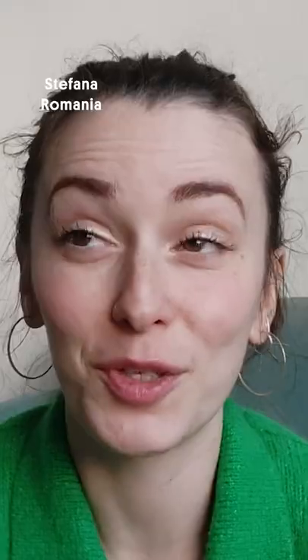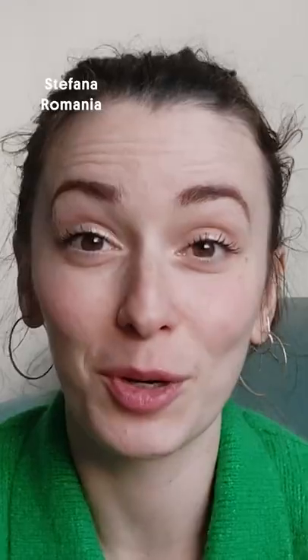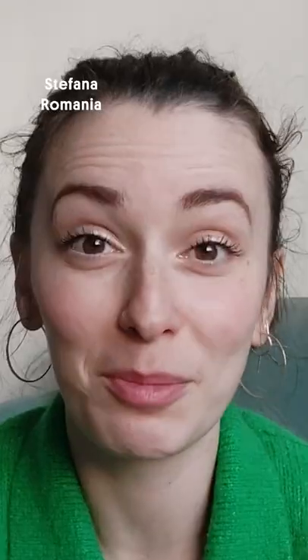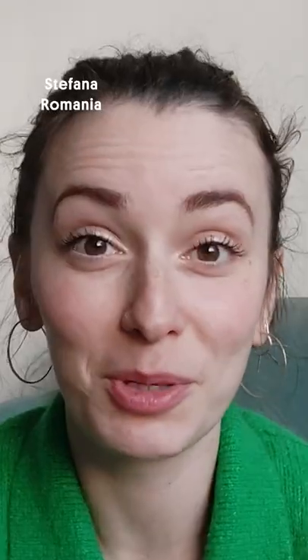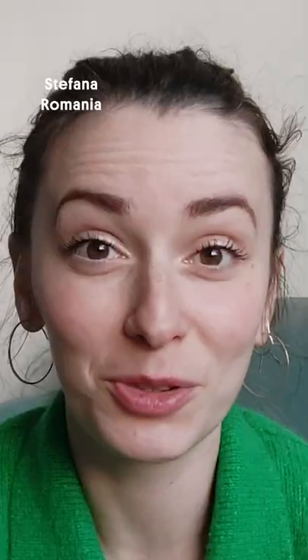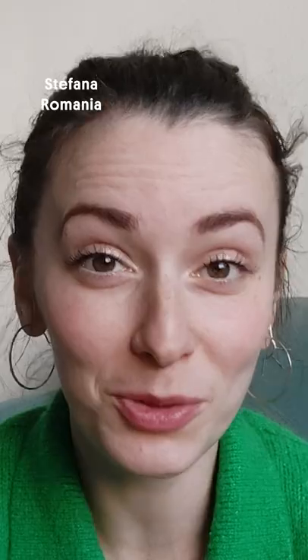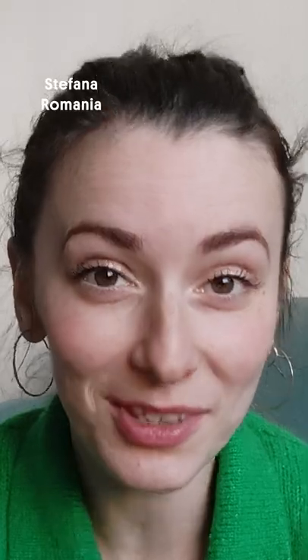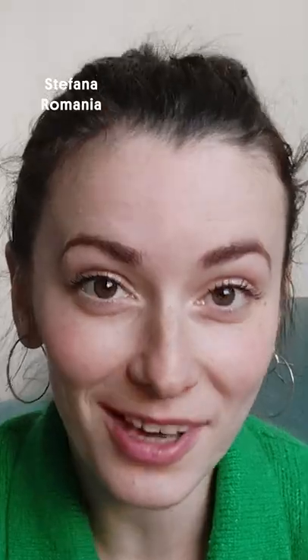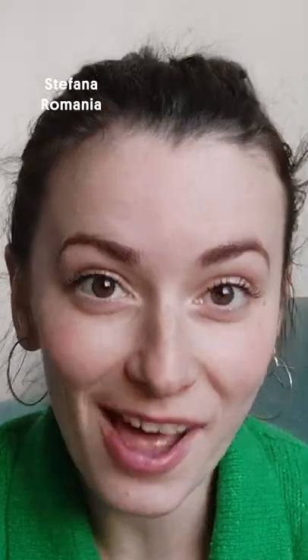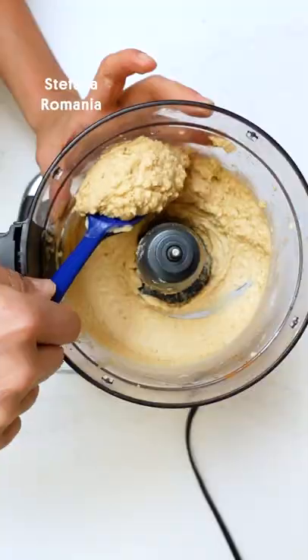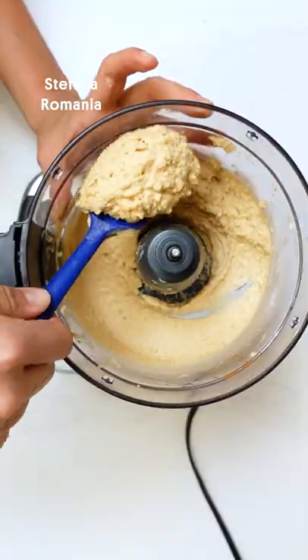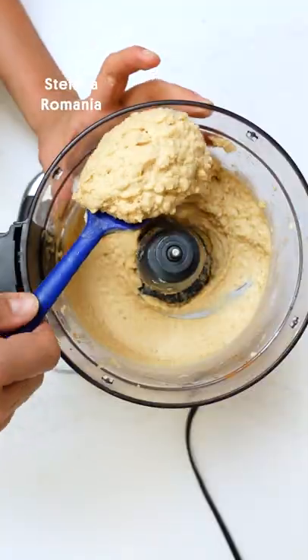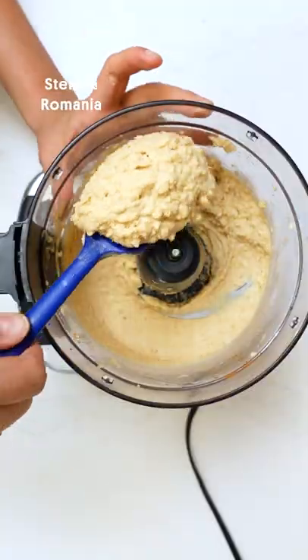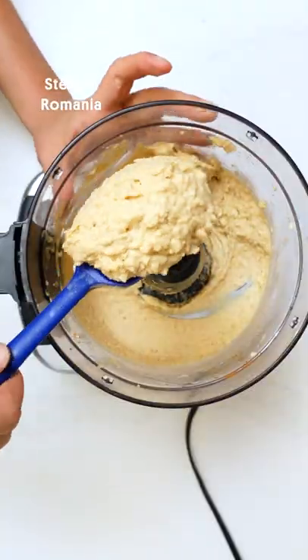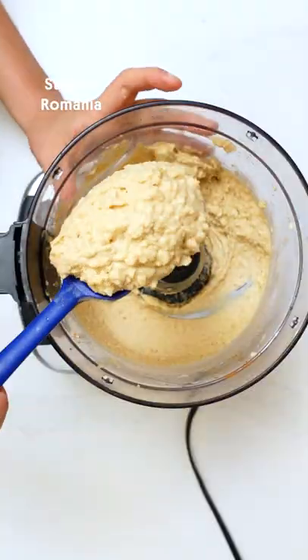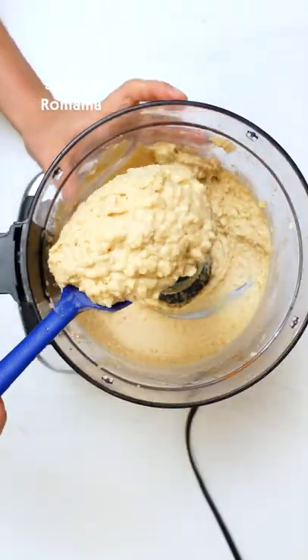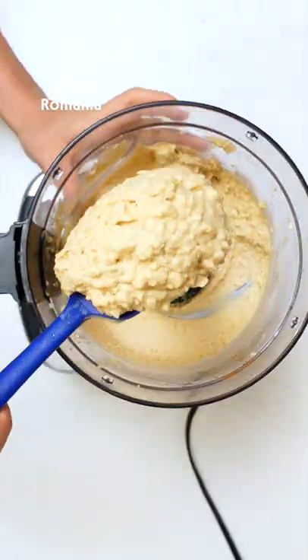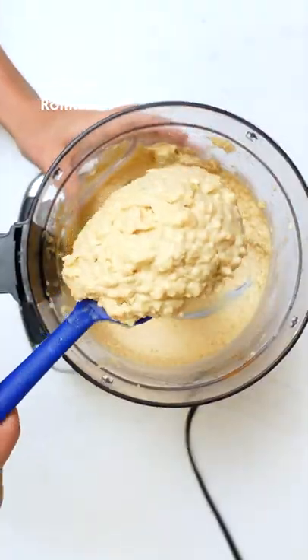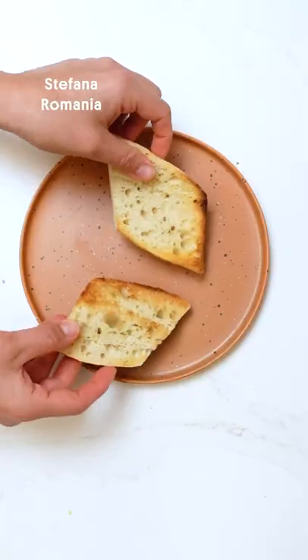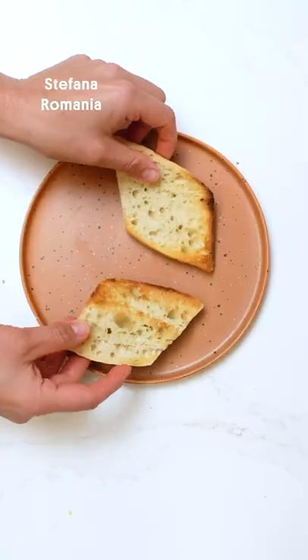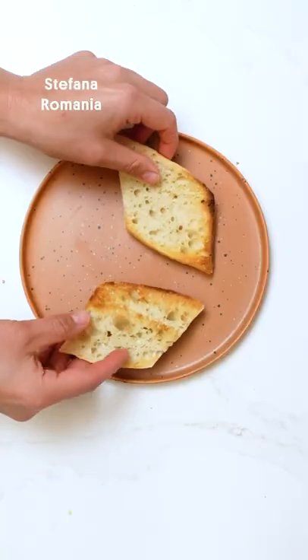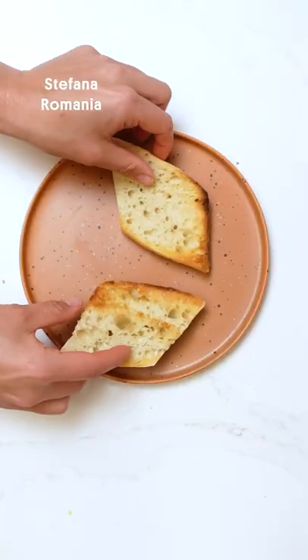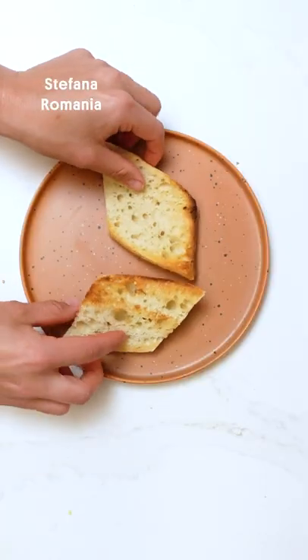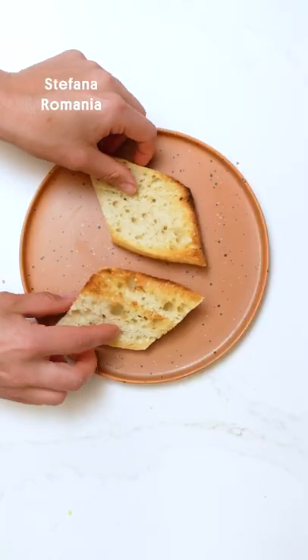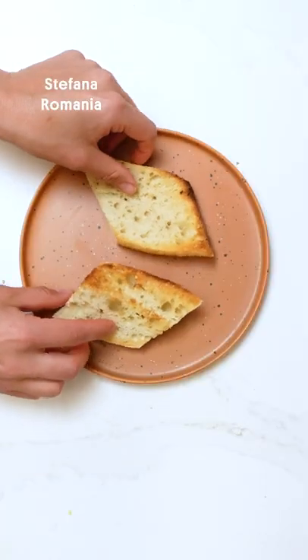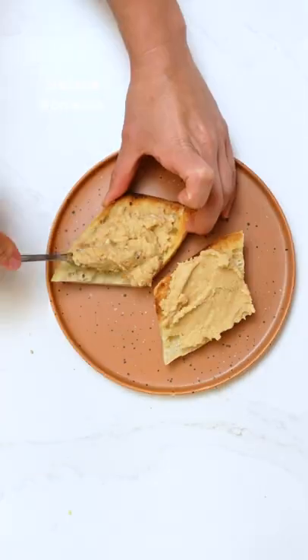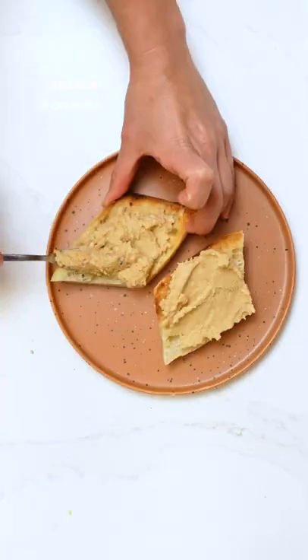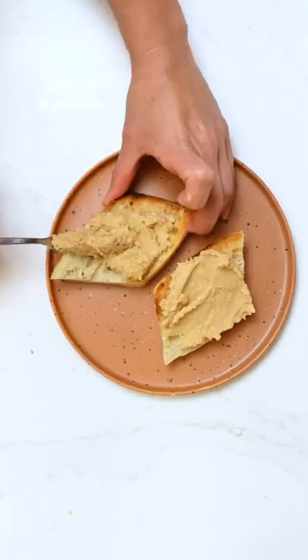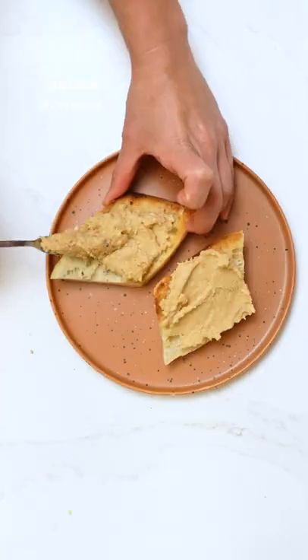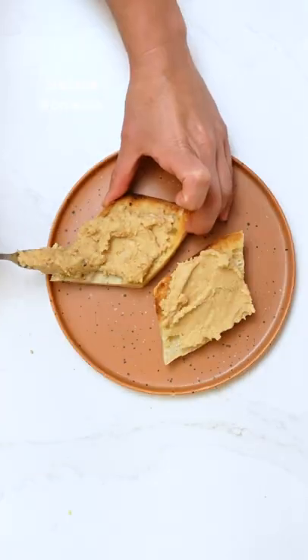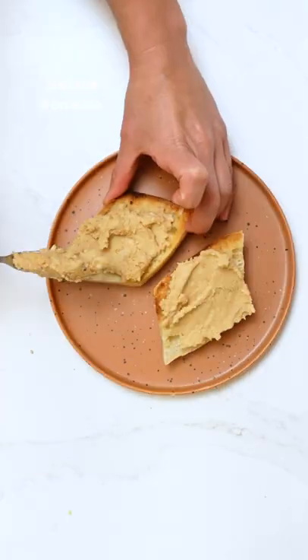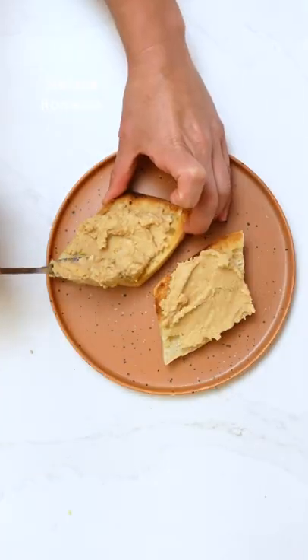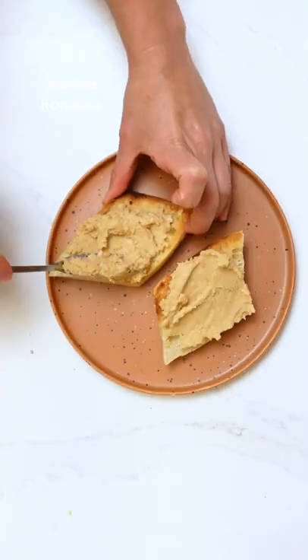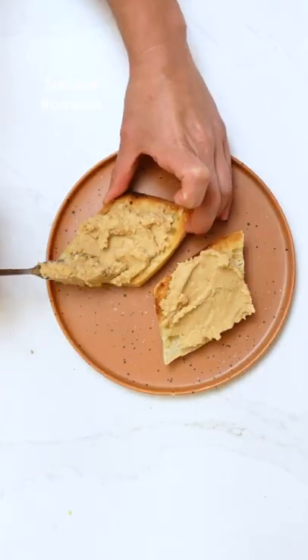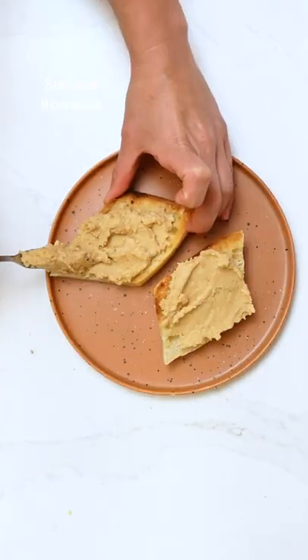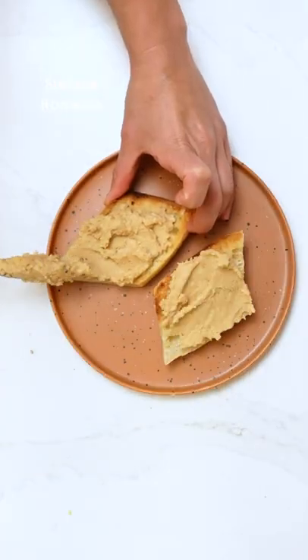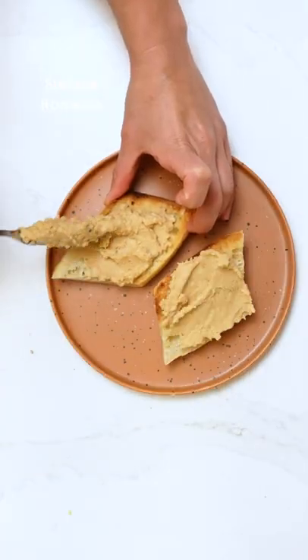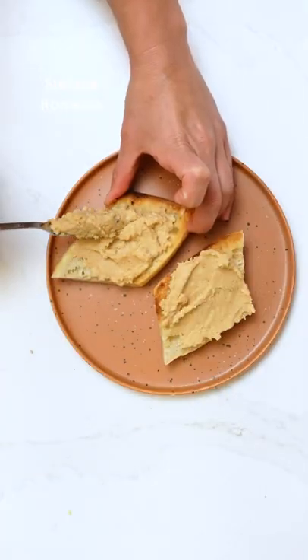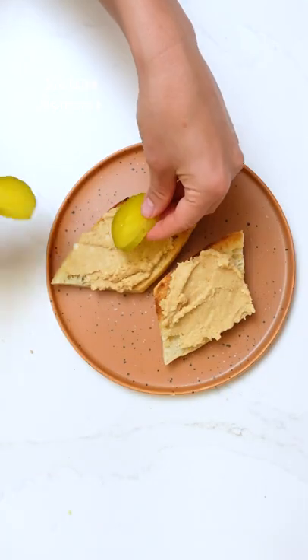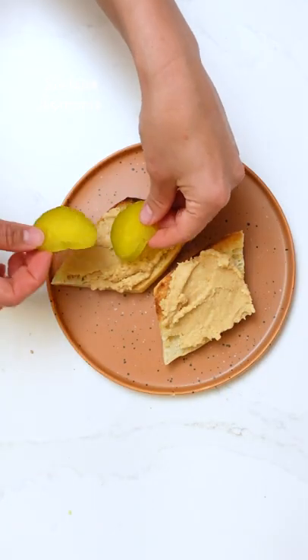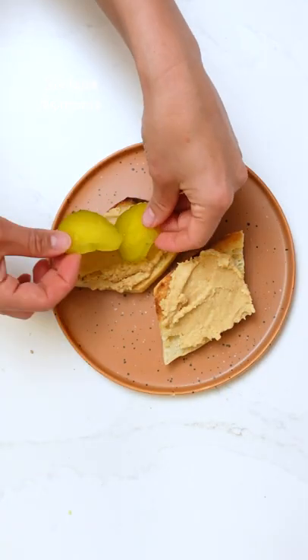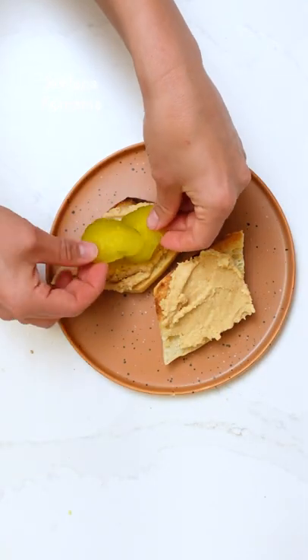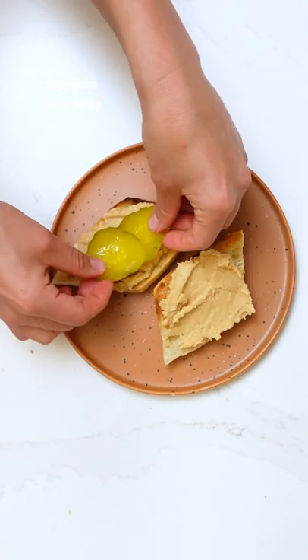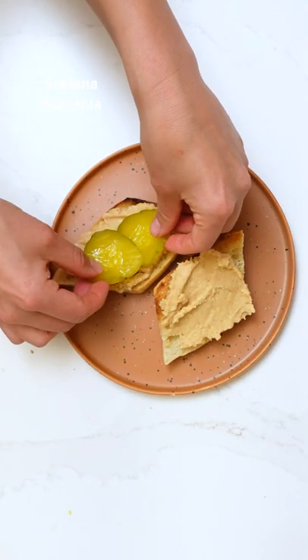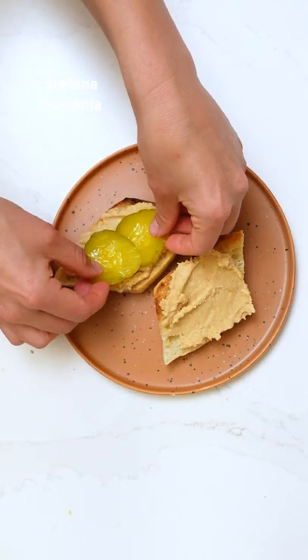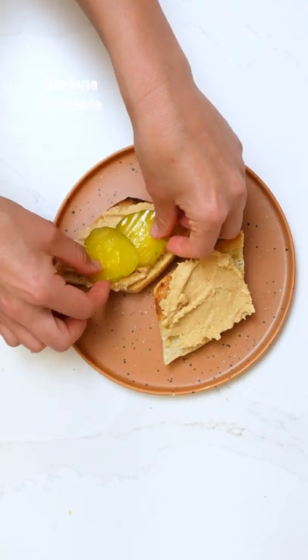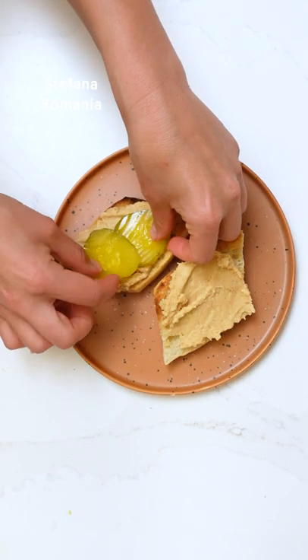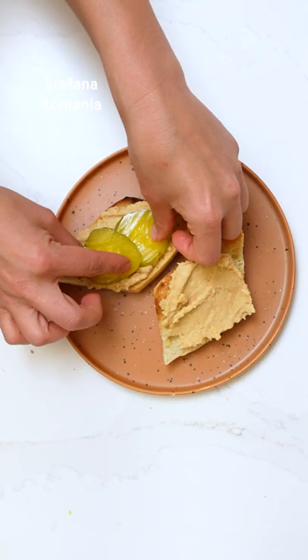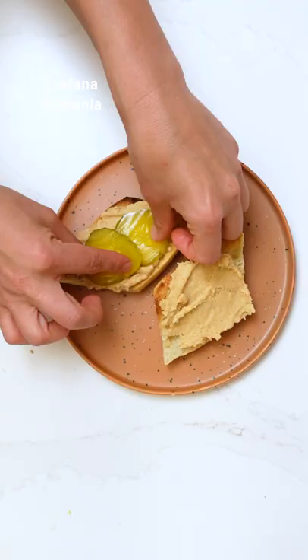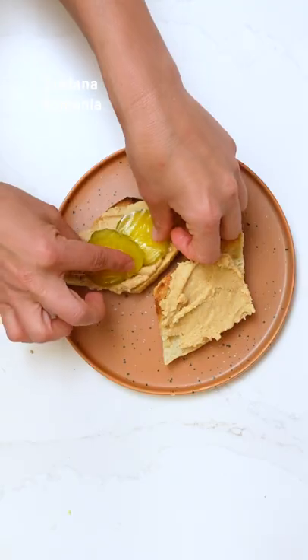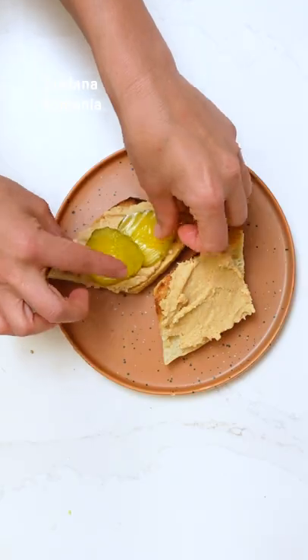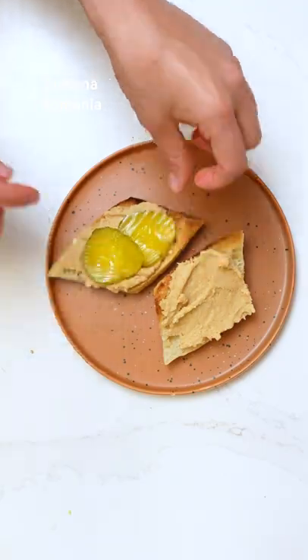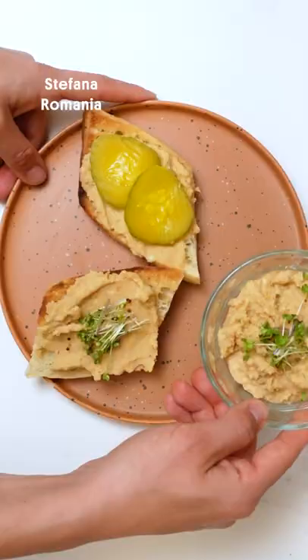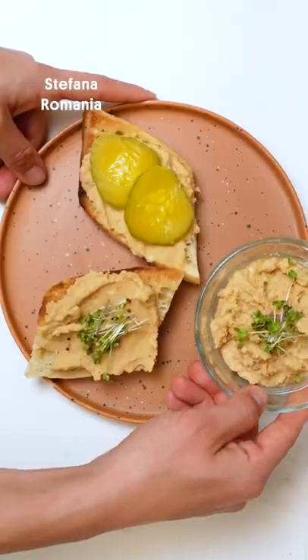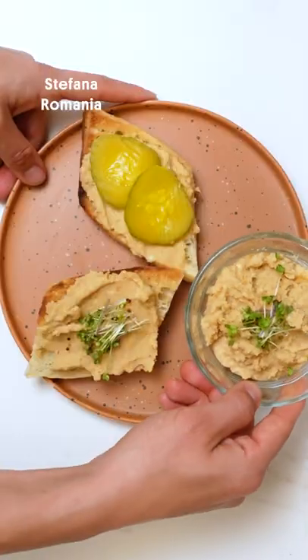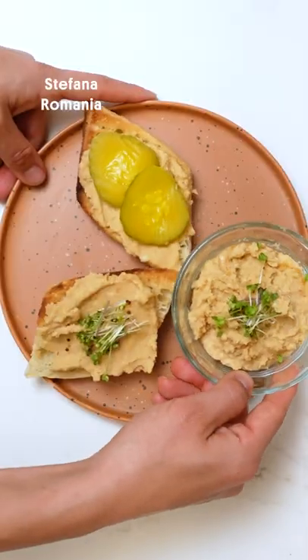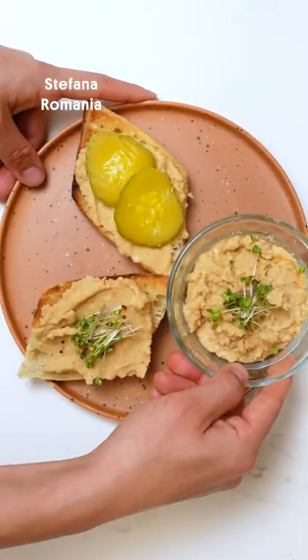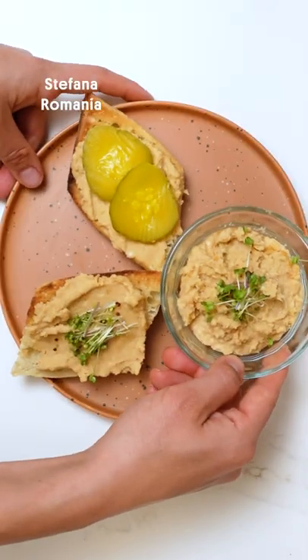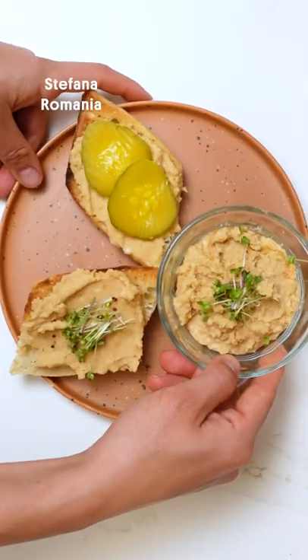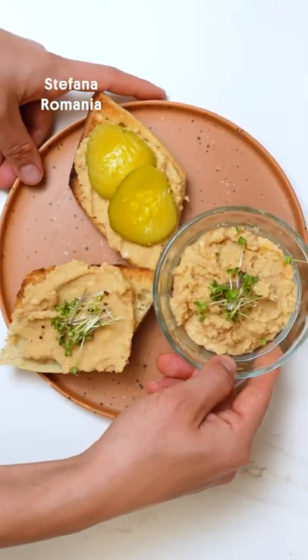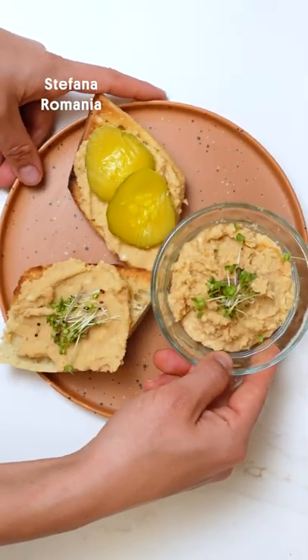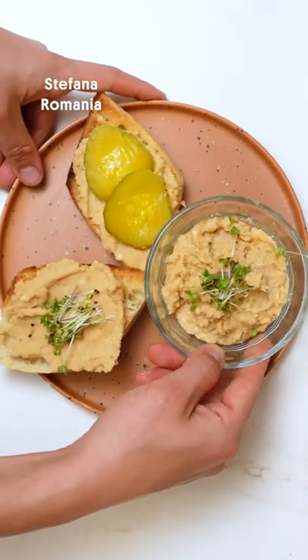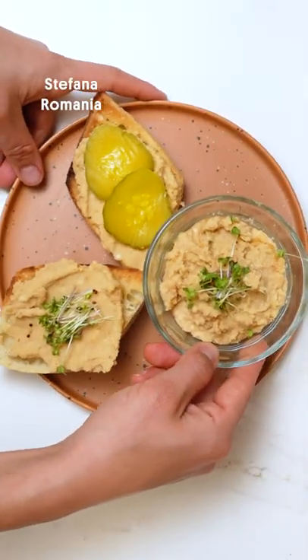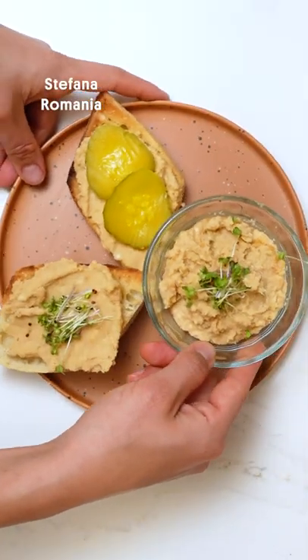Fasole batuta. It's a very savory, very garlicky bean spread, and you eat it on toast with pickles.